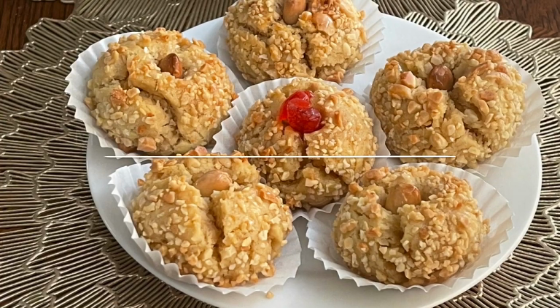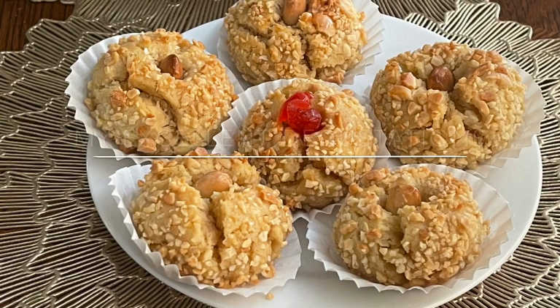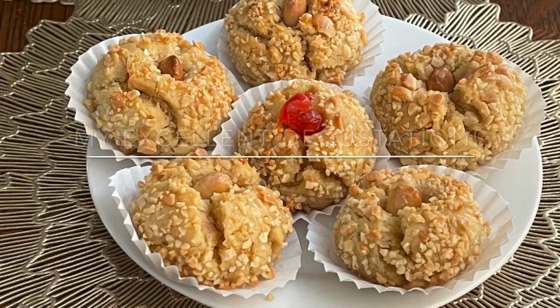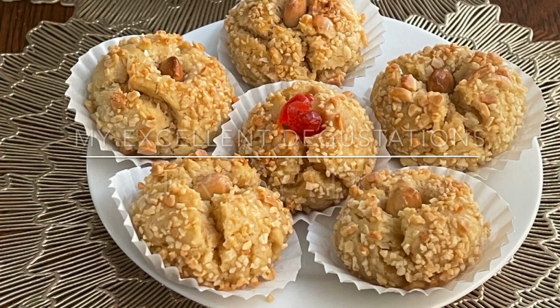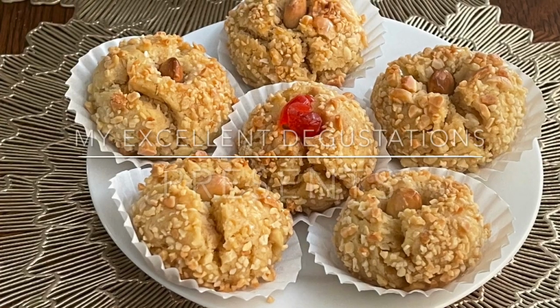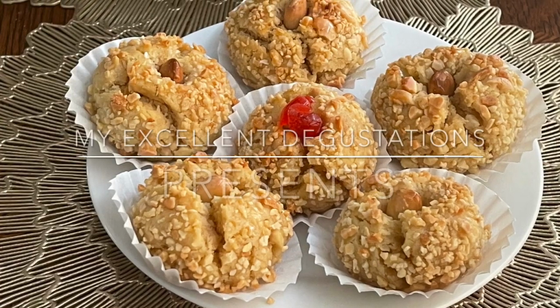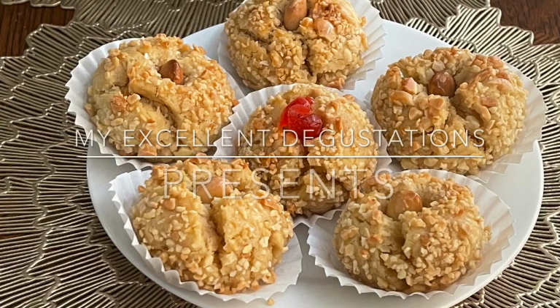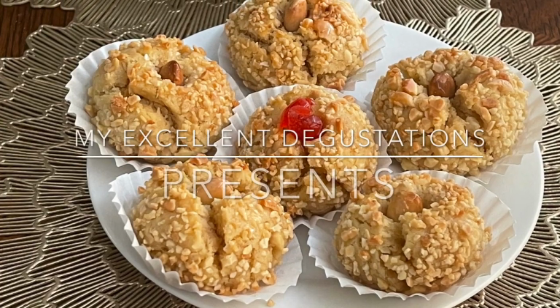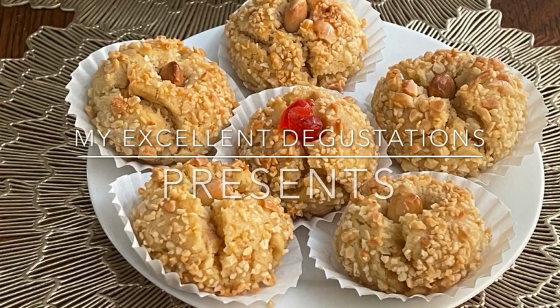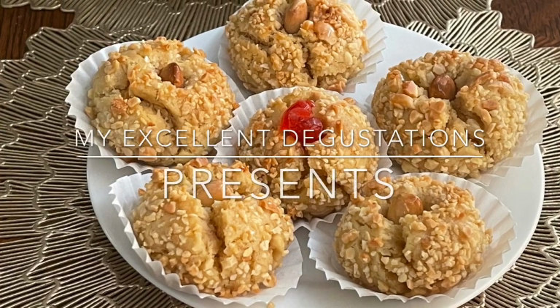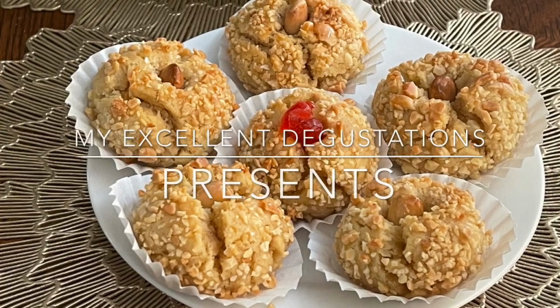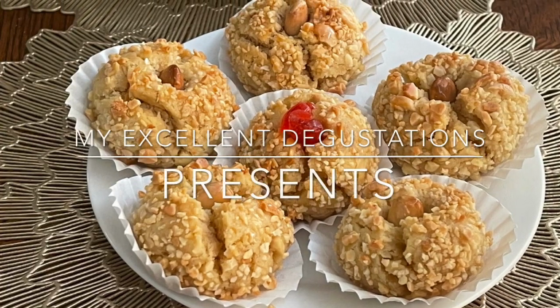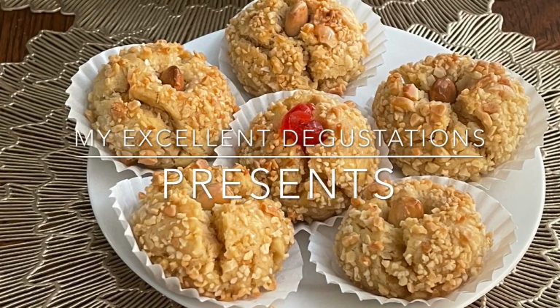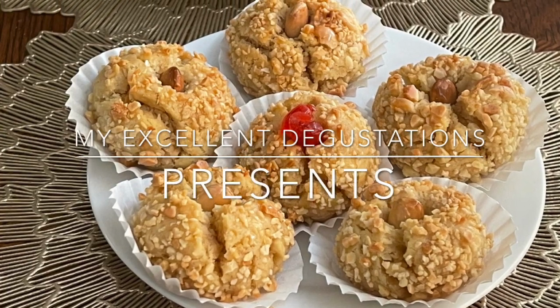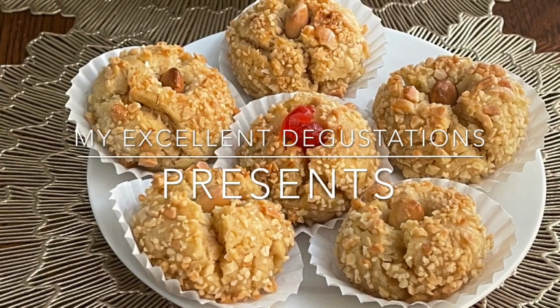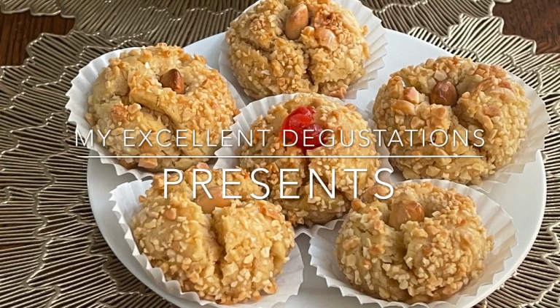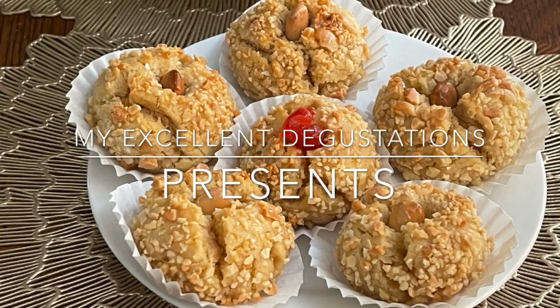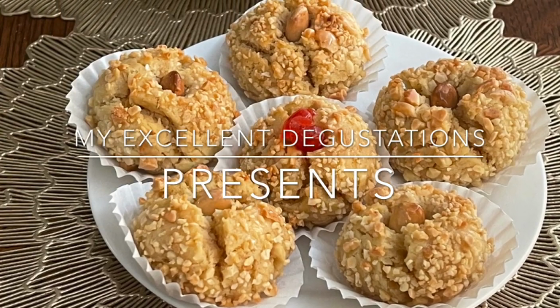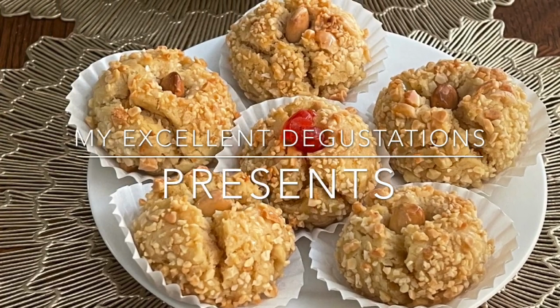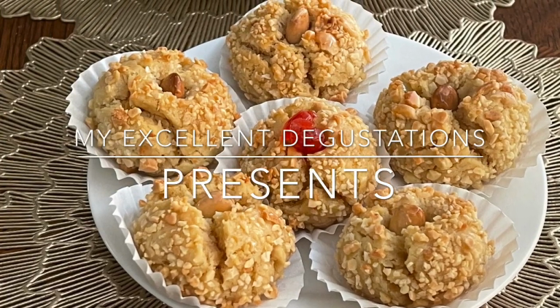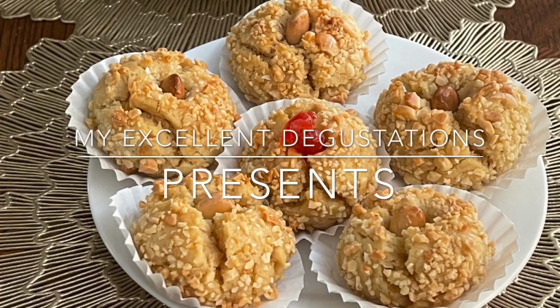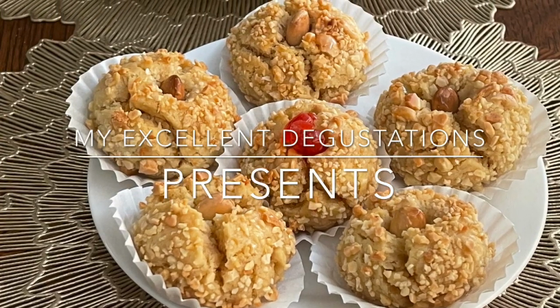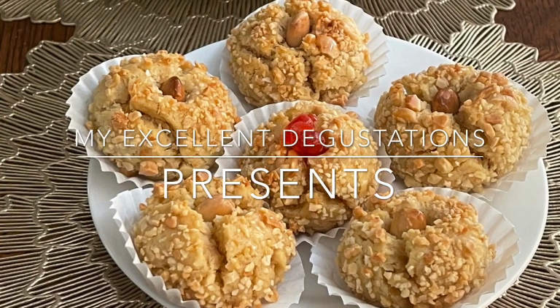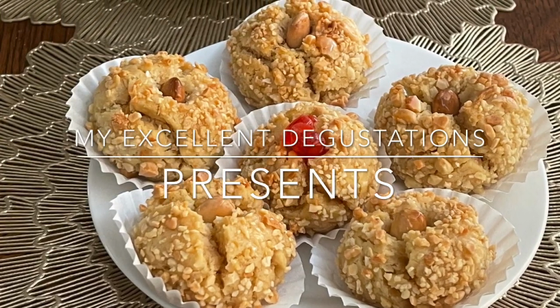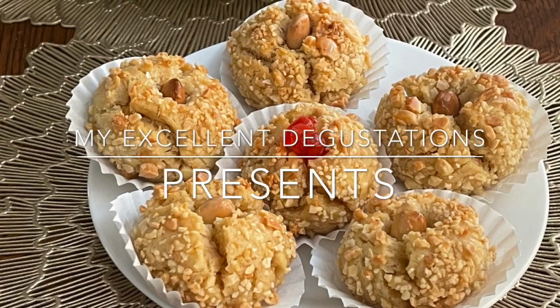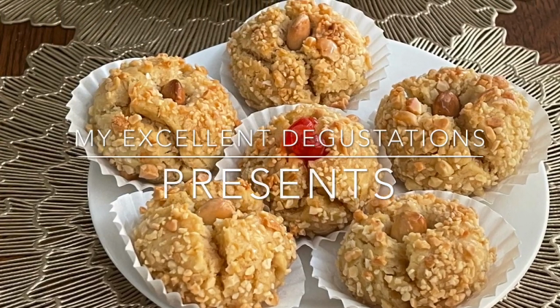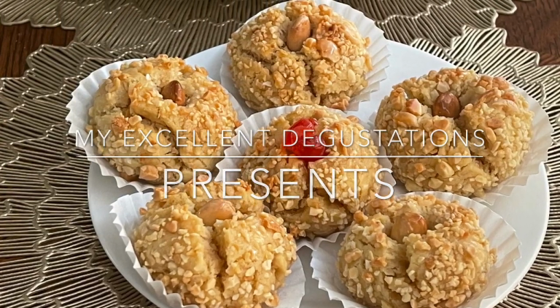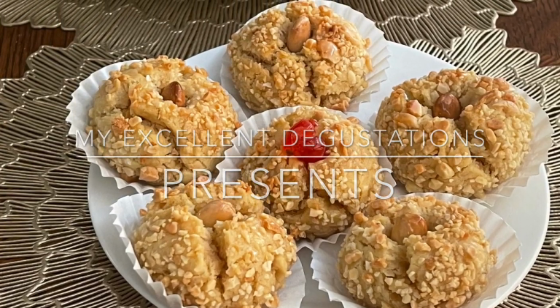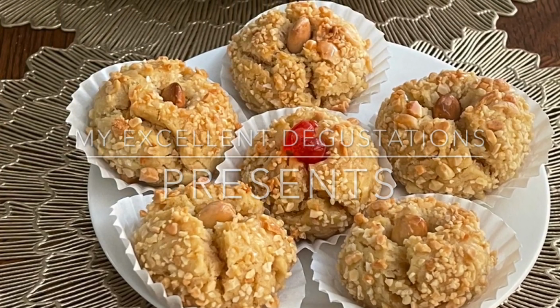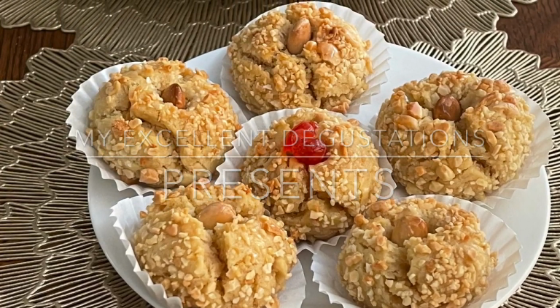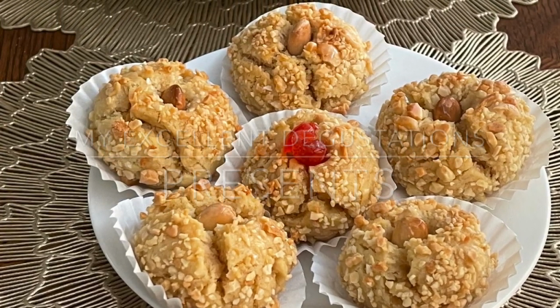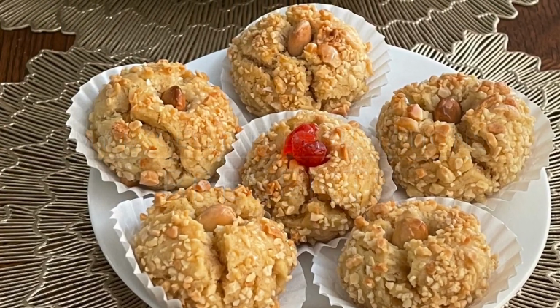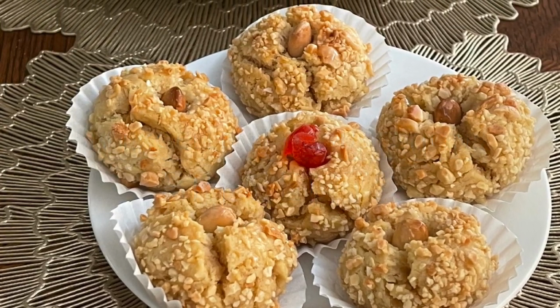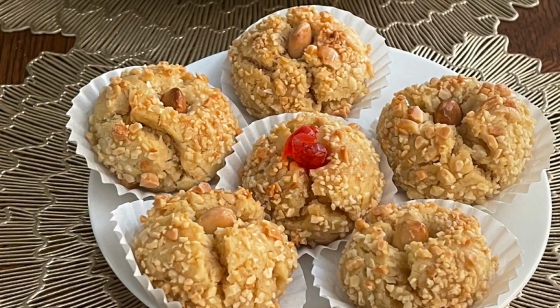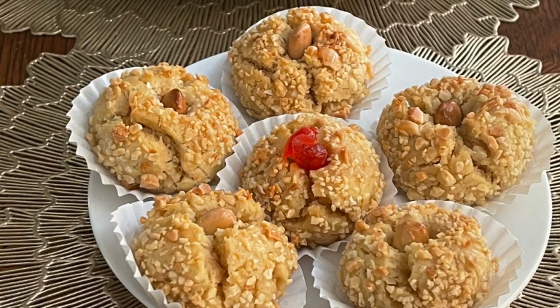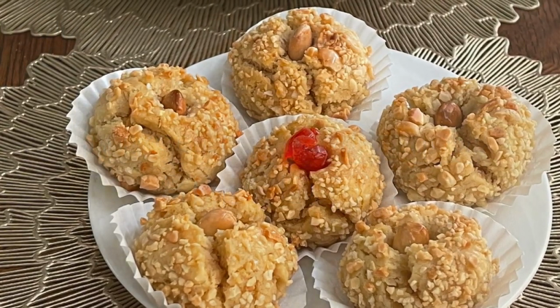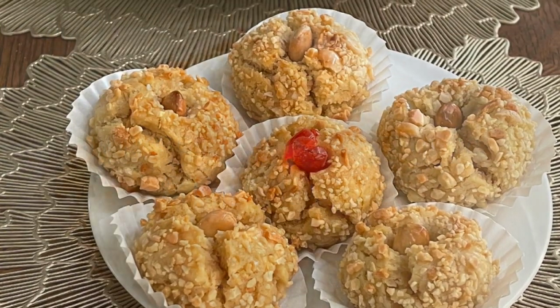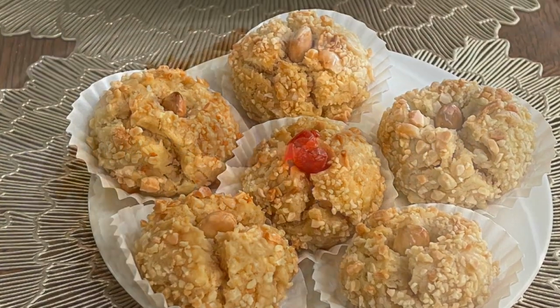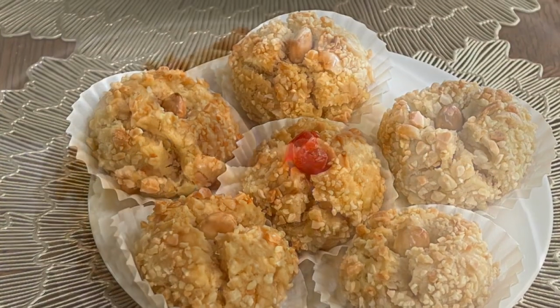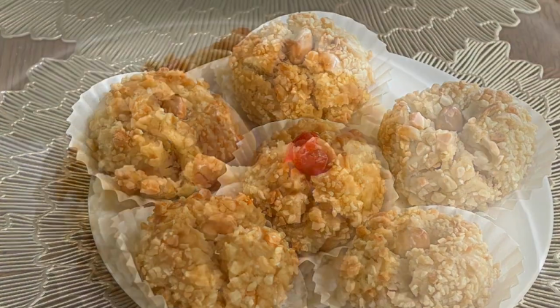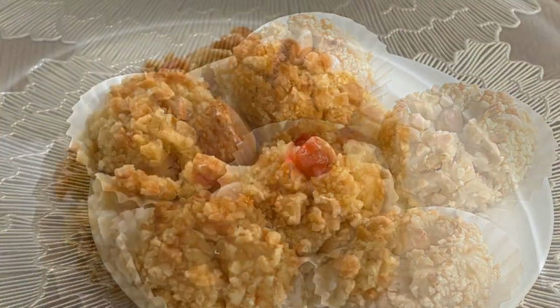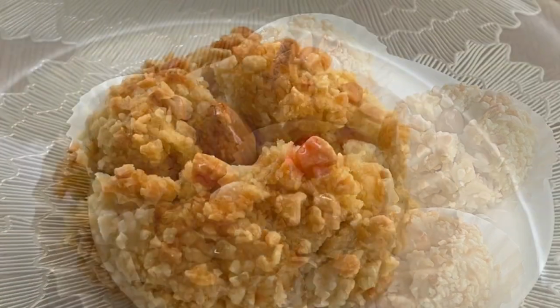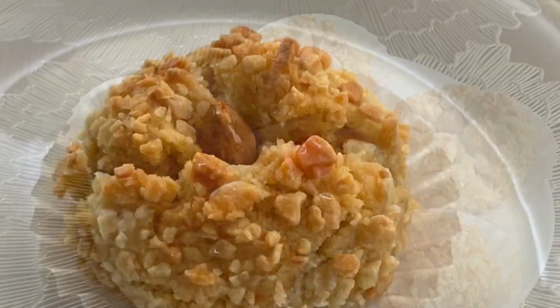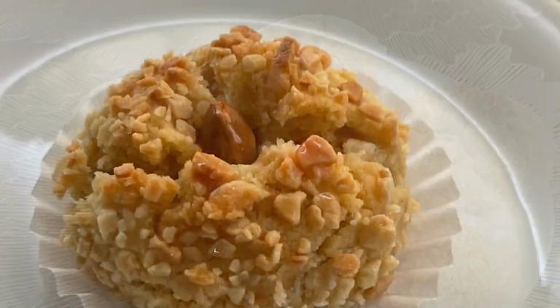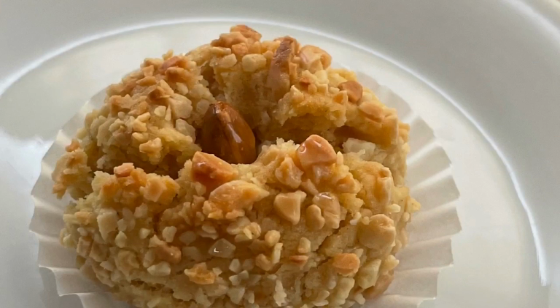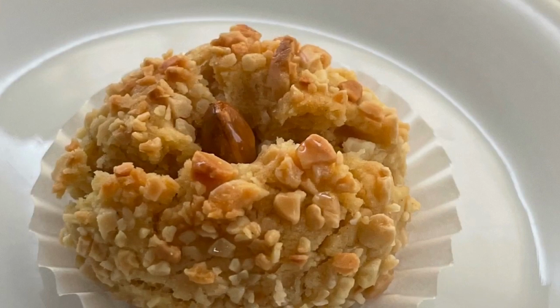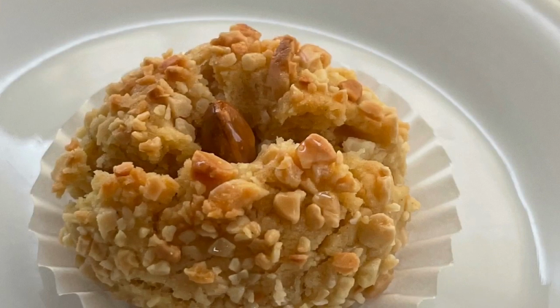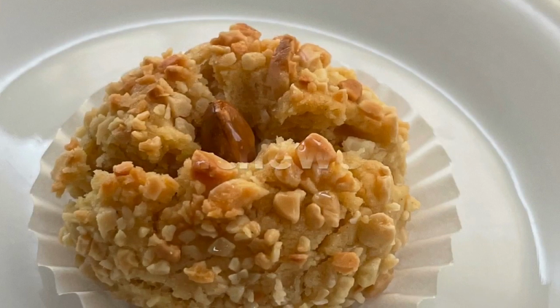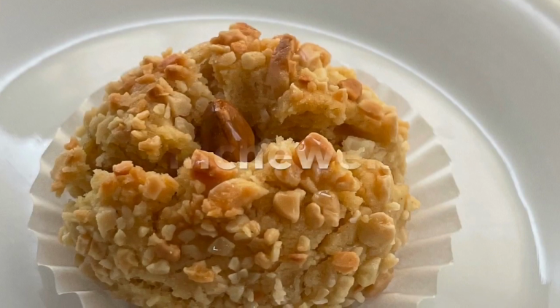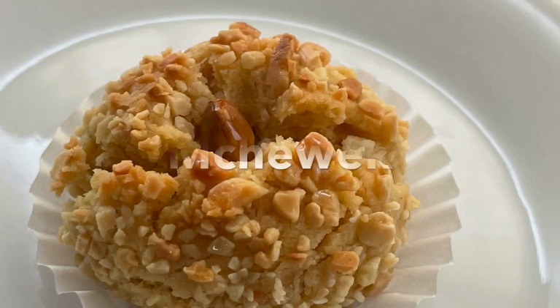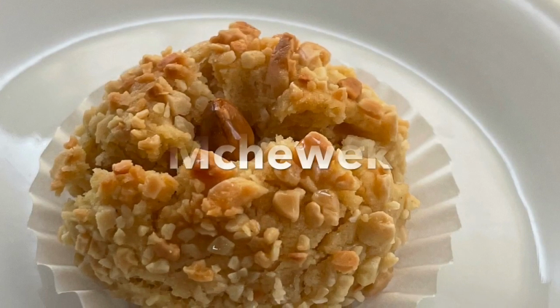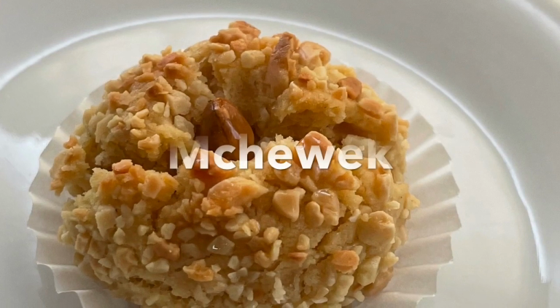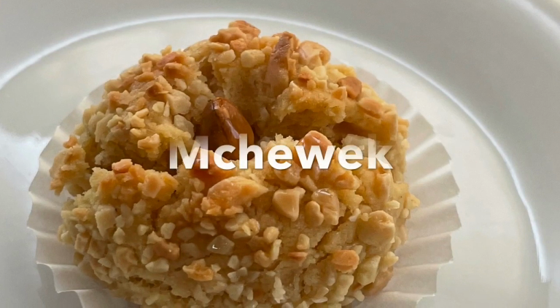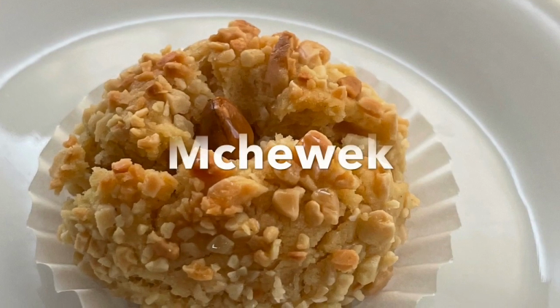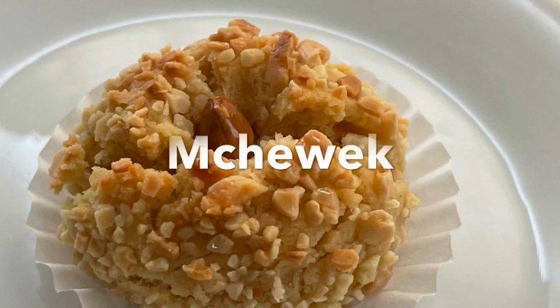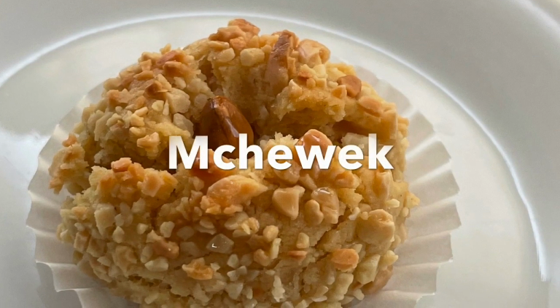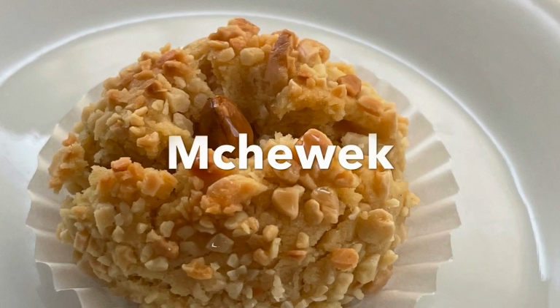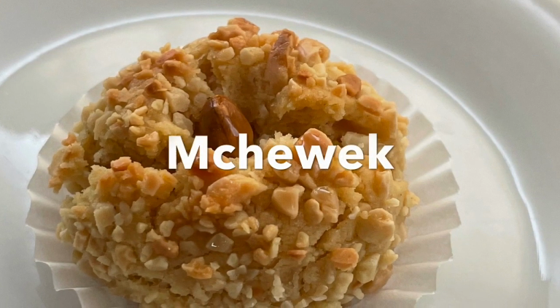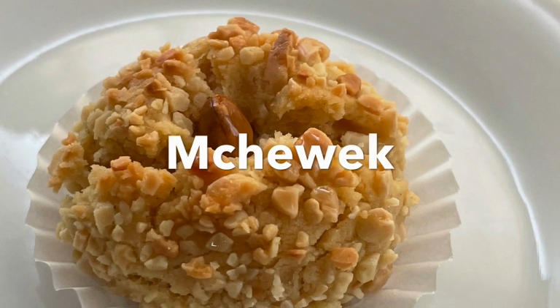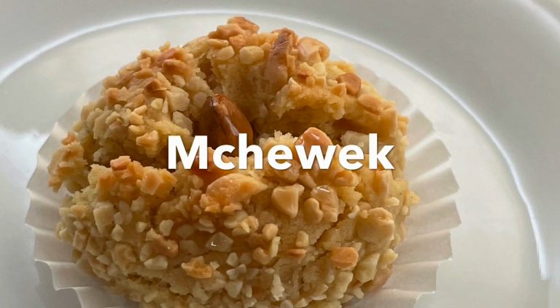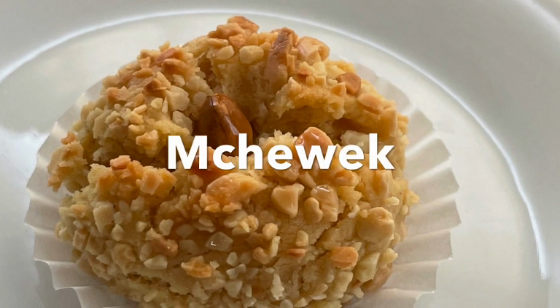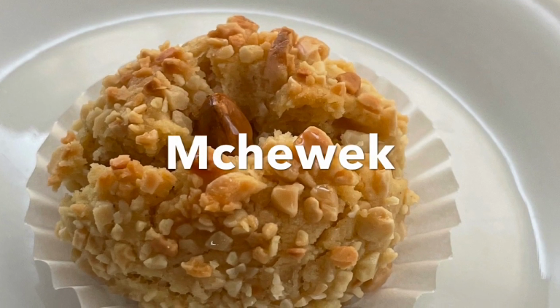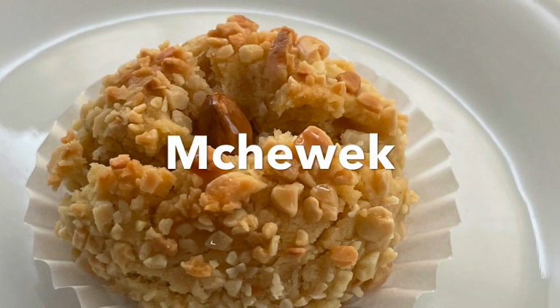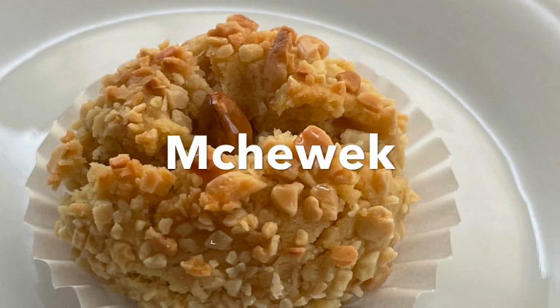Hi everyone! Today we are making the Algerian almond cookies called Mshouk. Coming up!